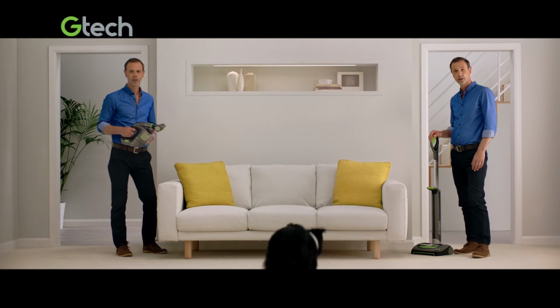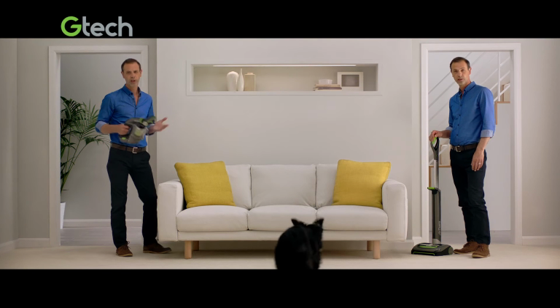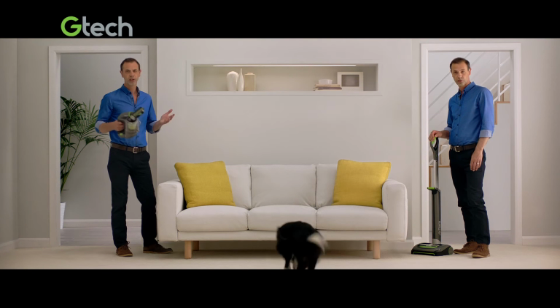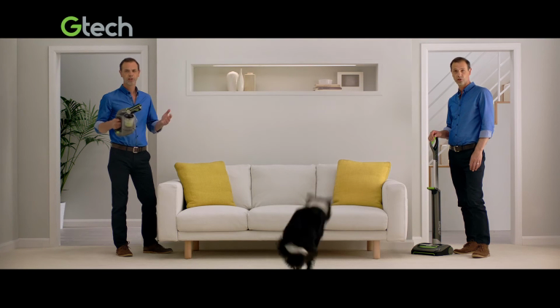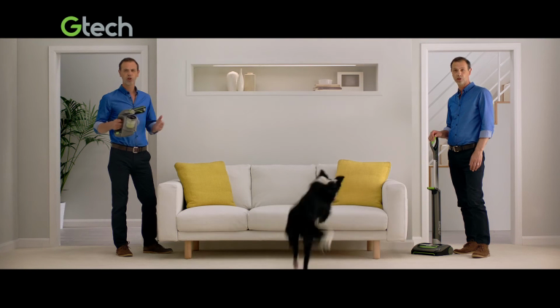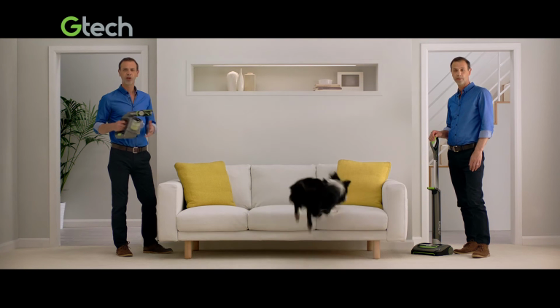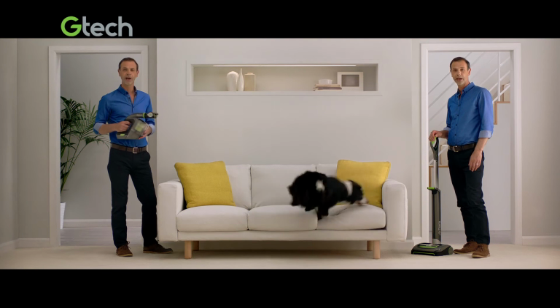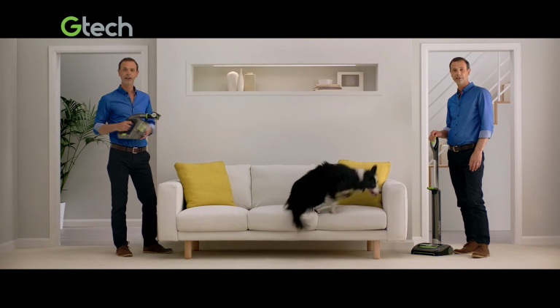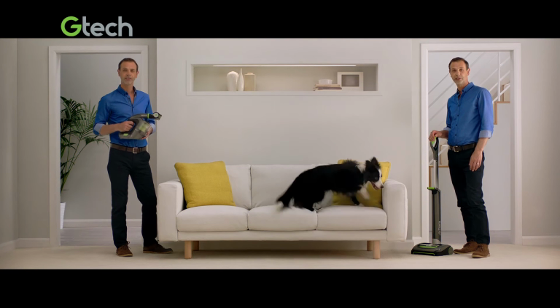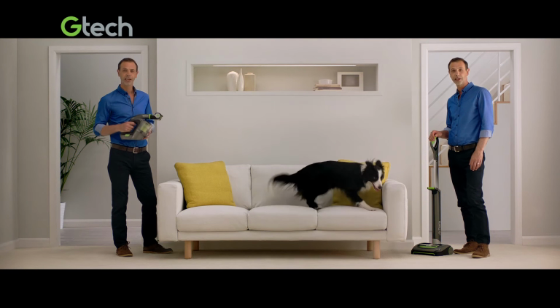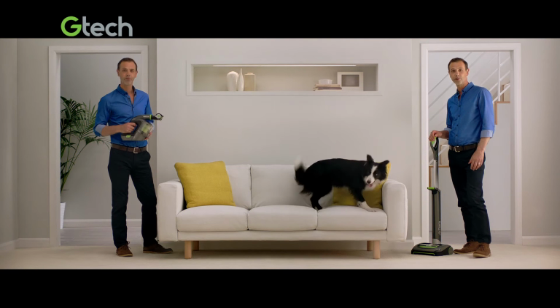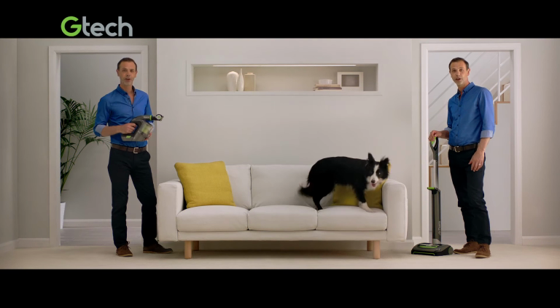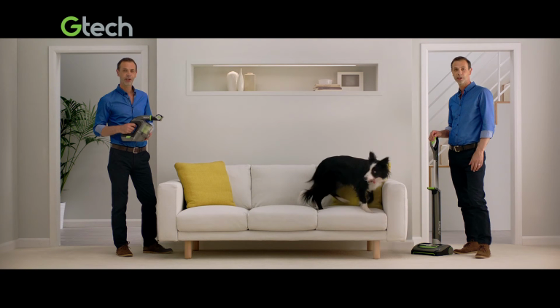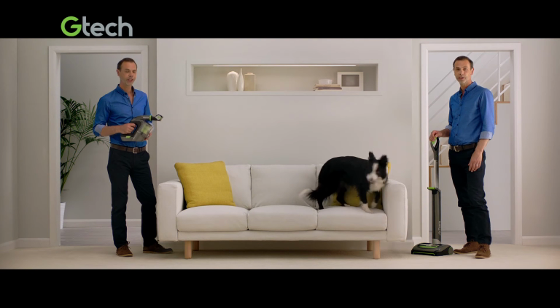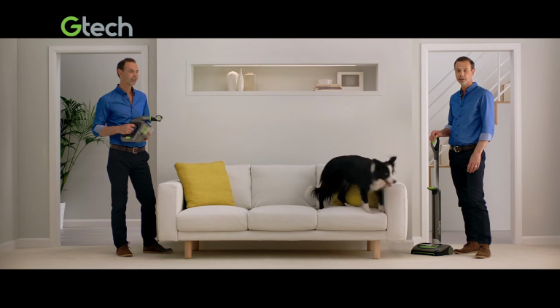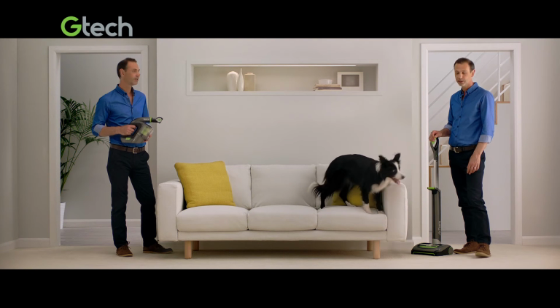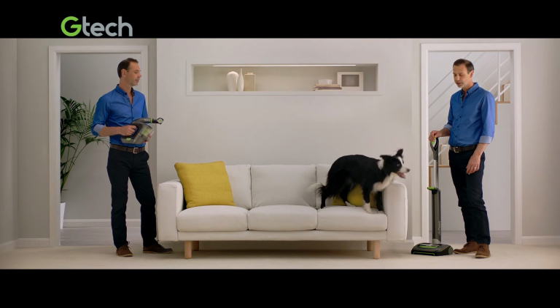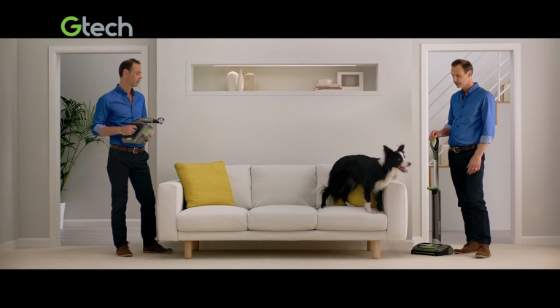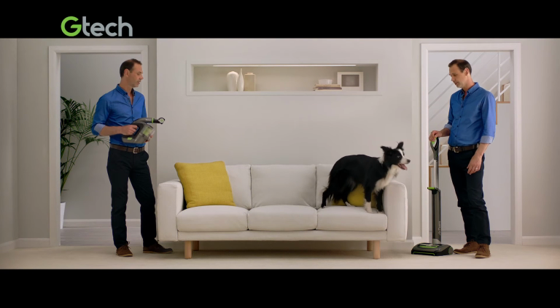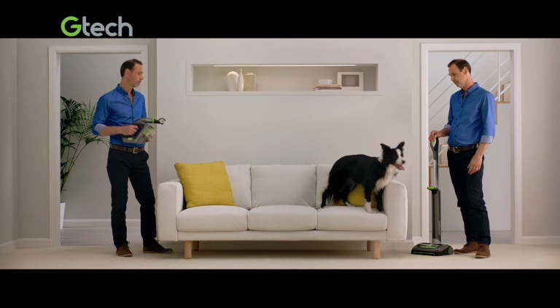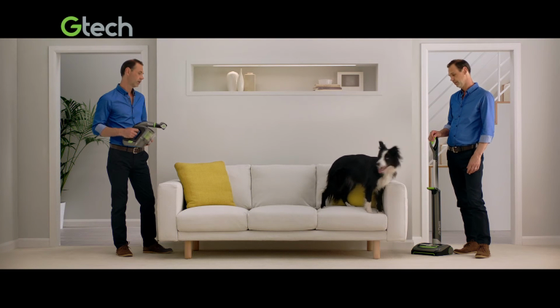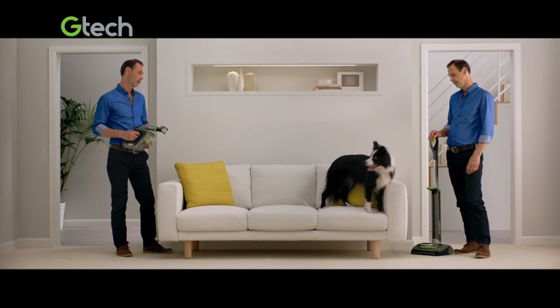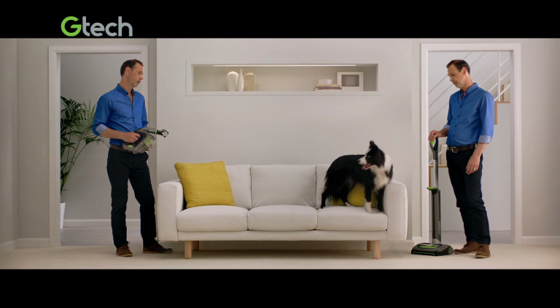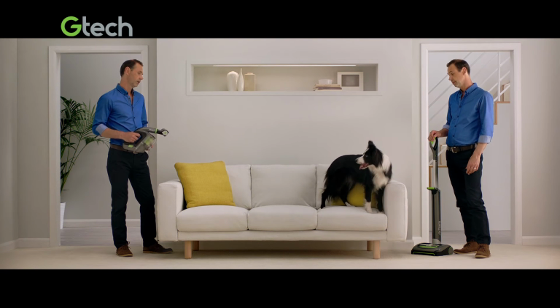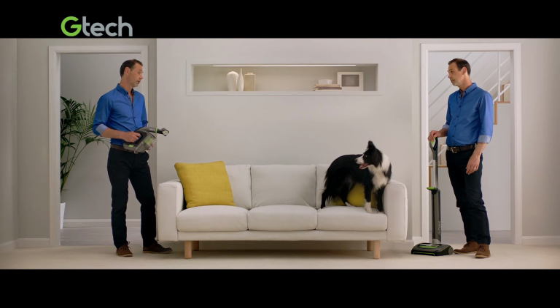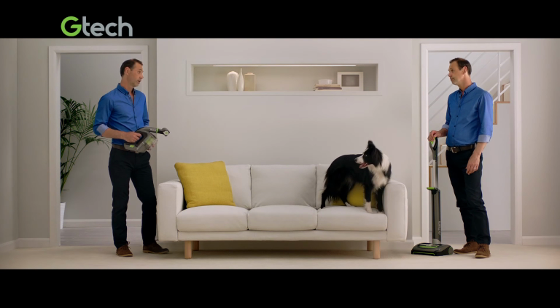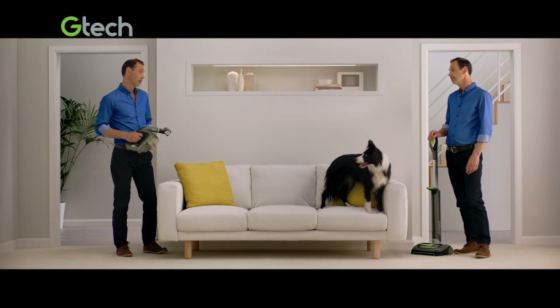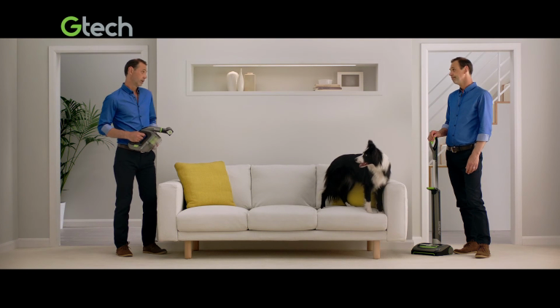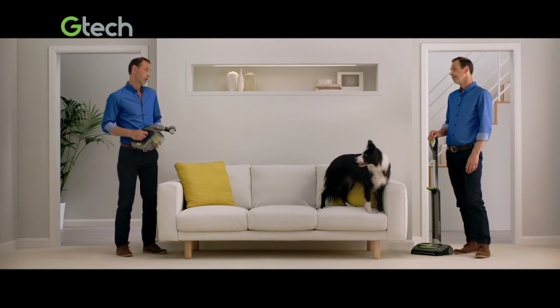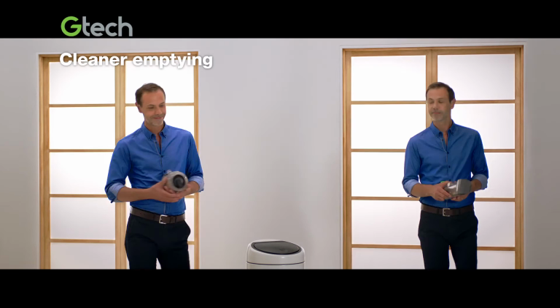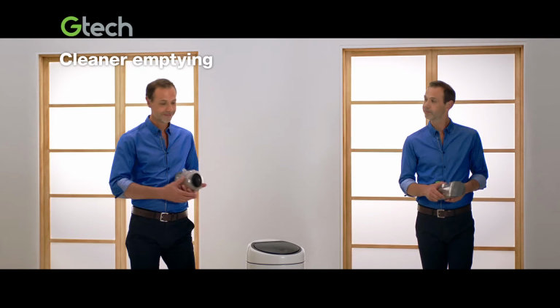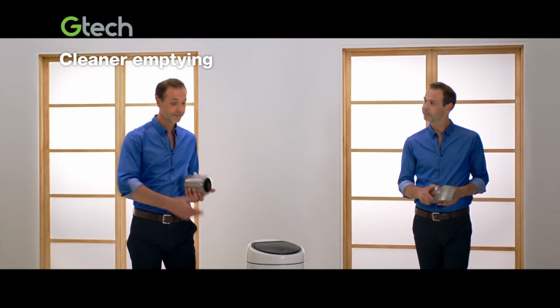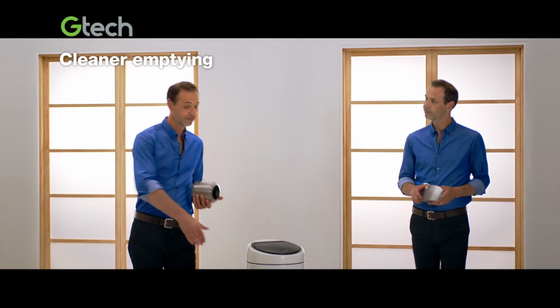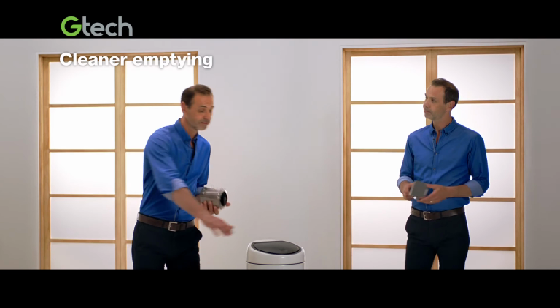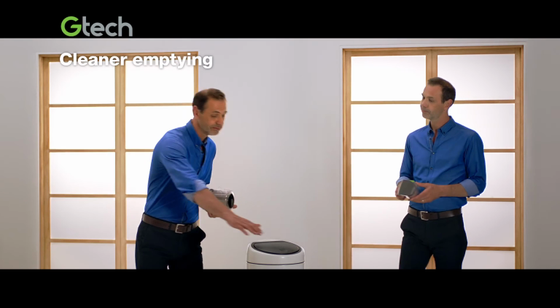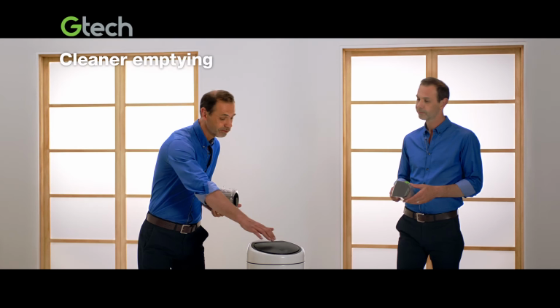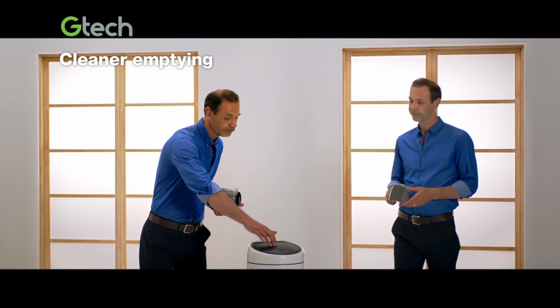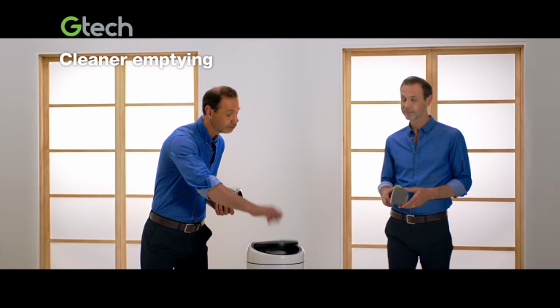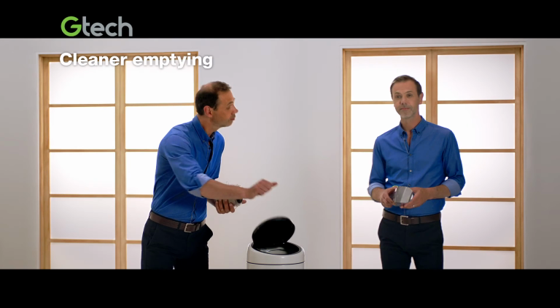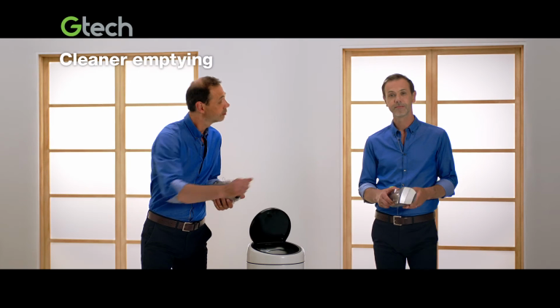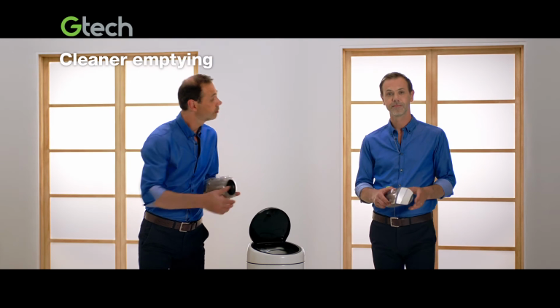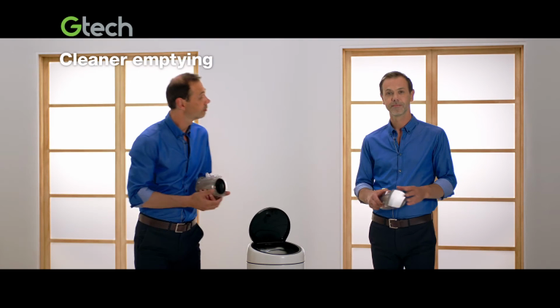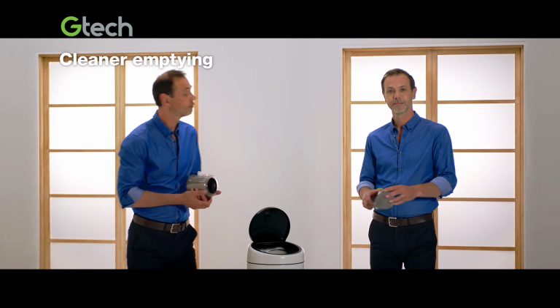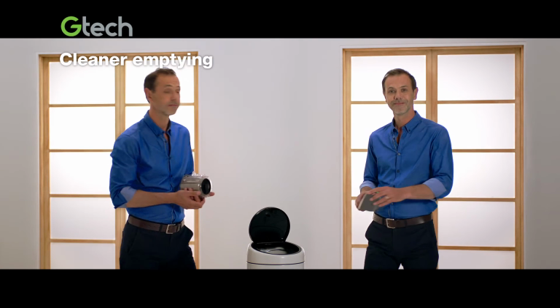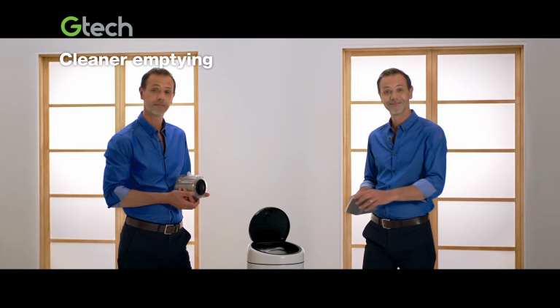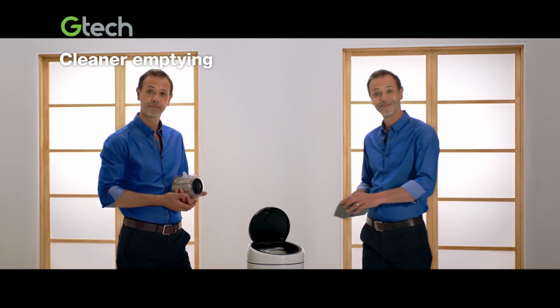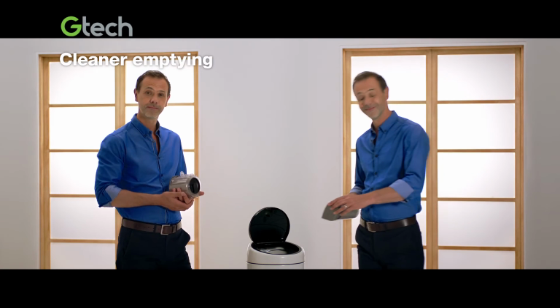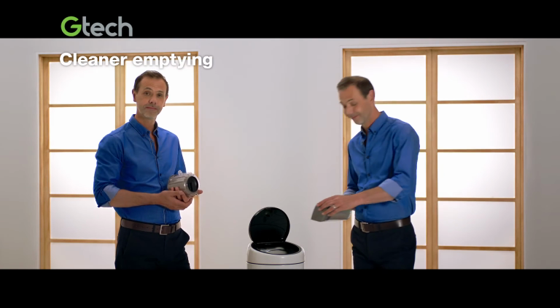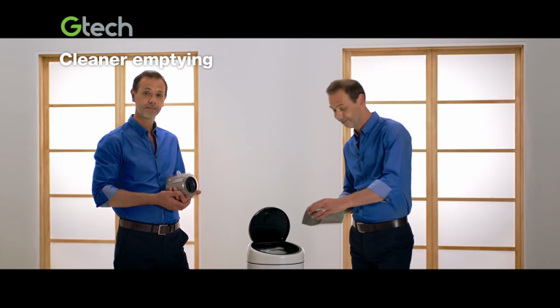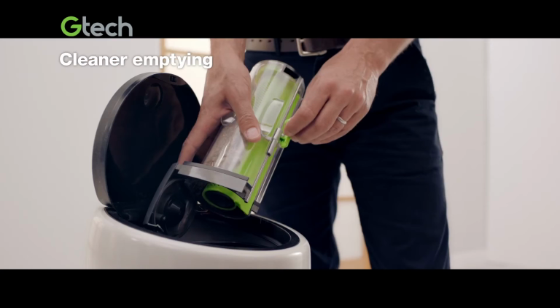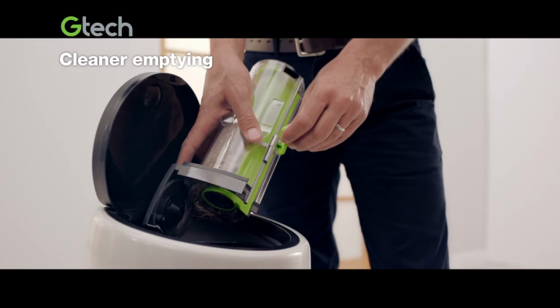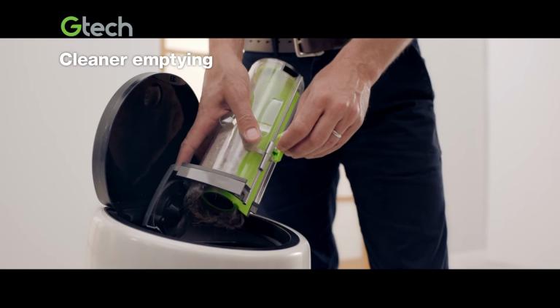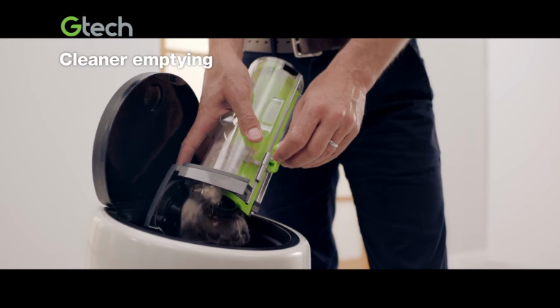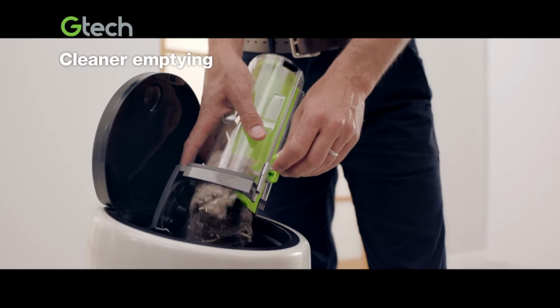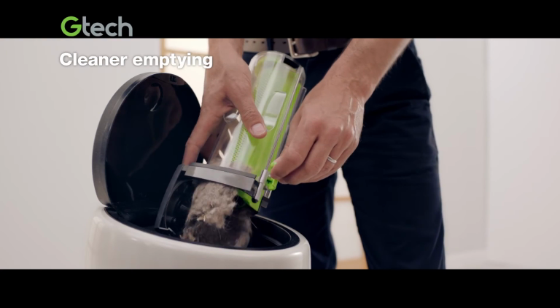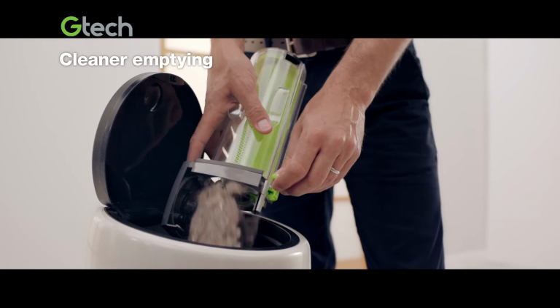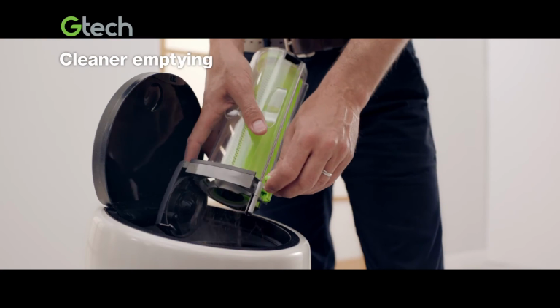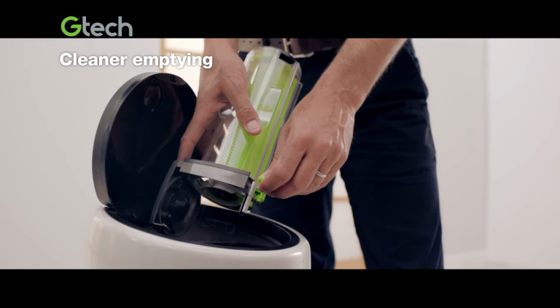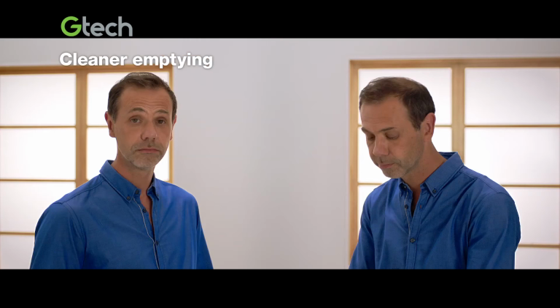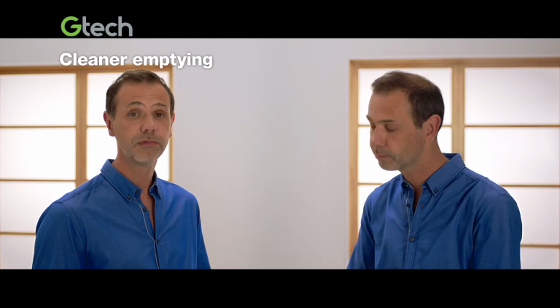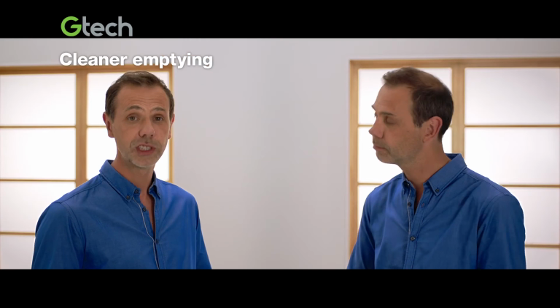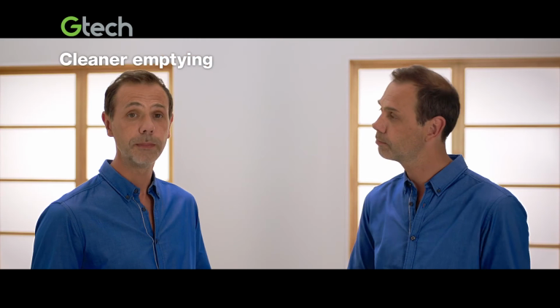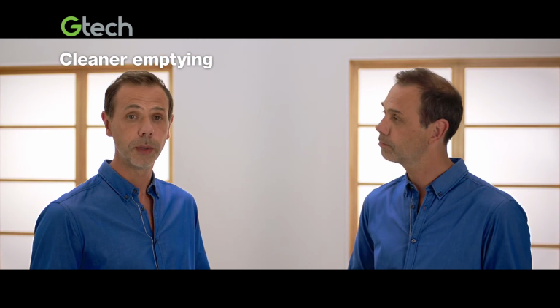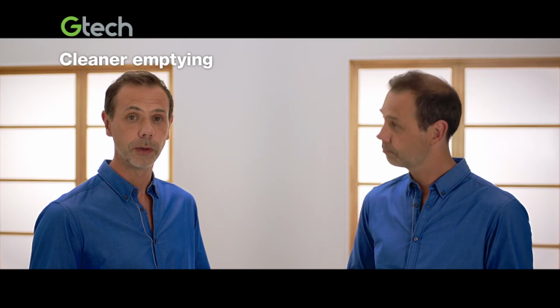Talk about teamwork. And when you're done, the new Air Amp empties with a slide. Simple.